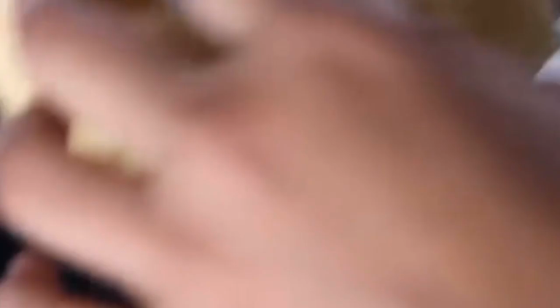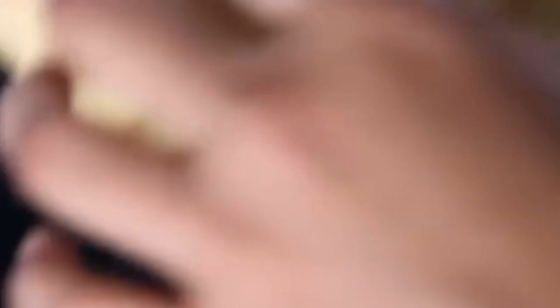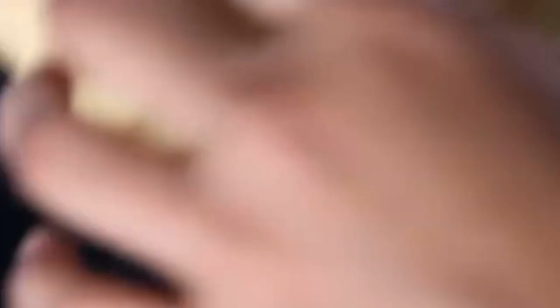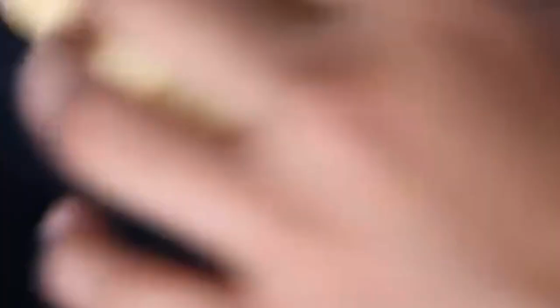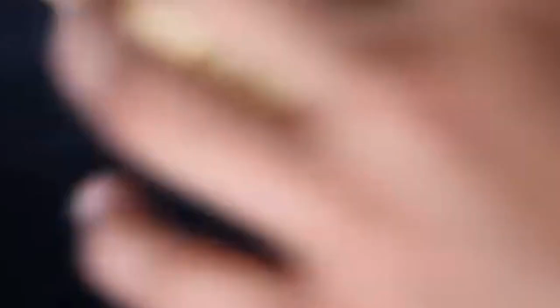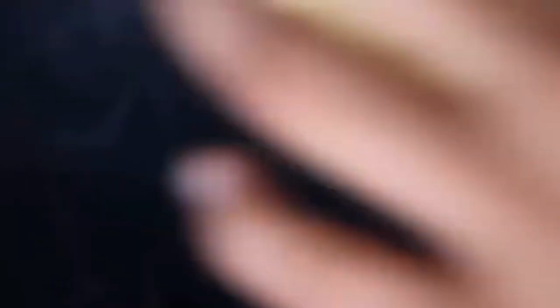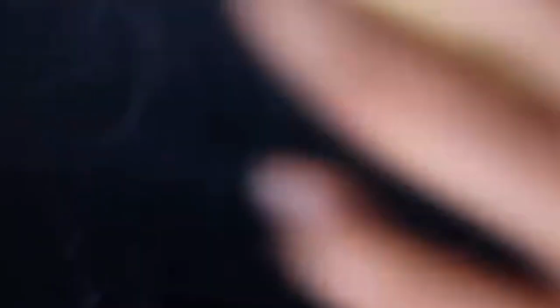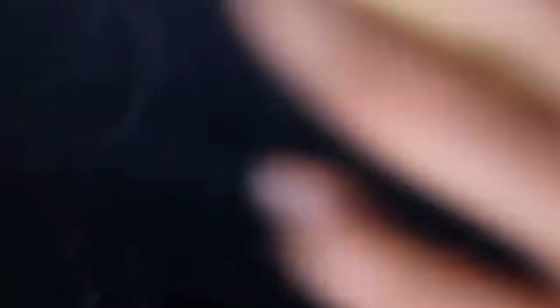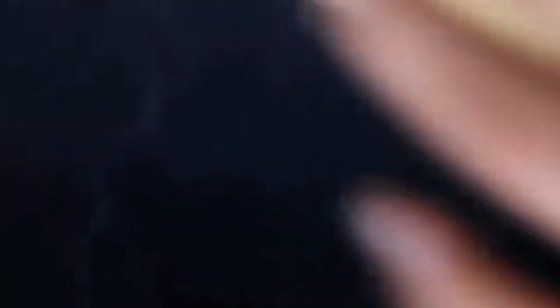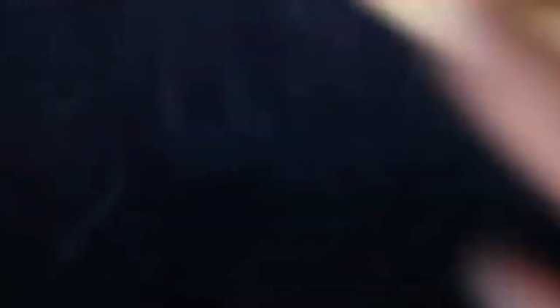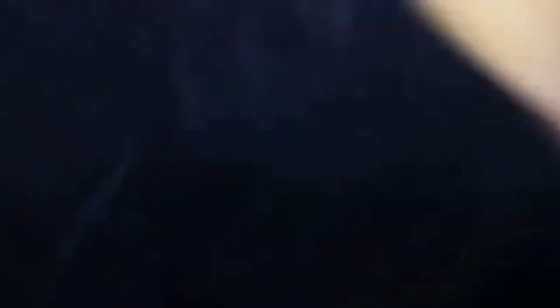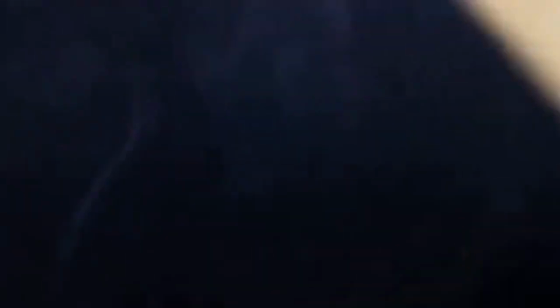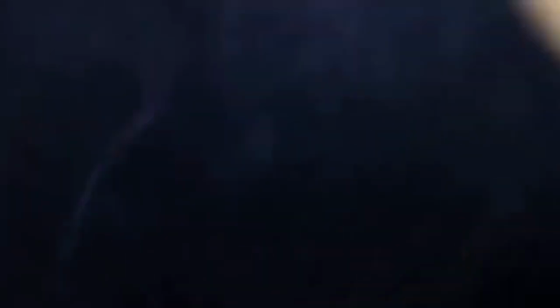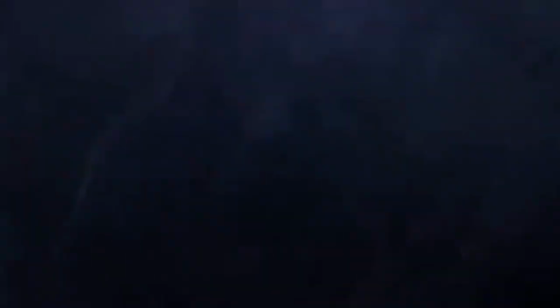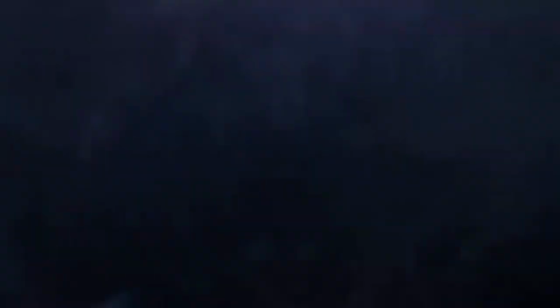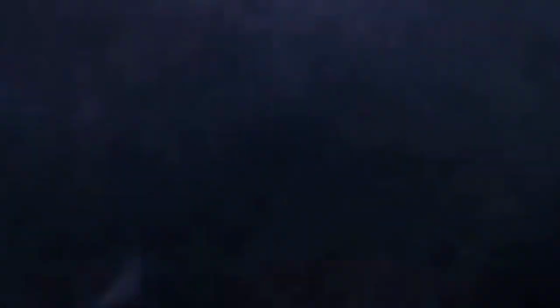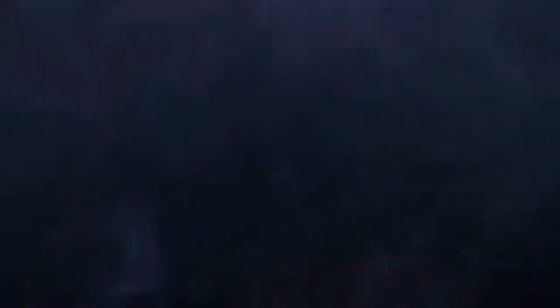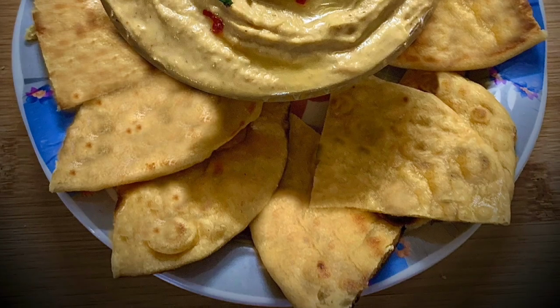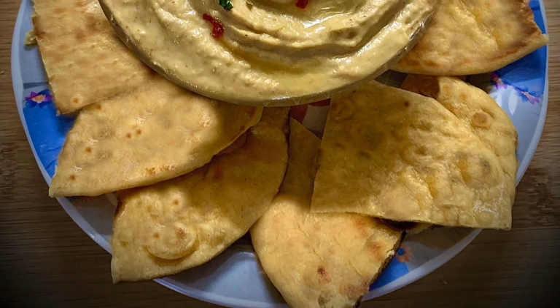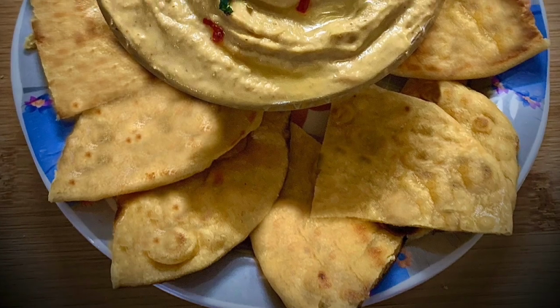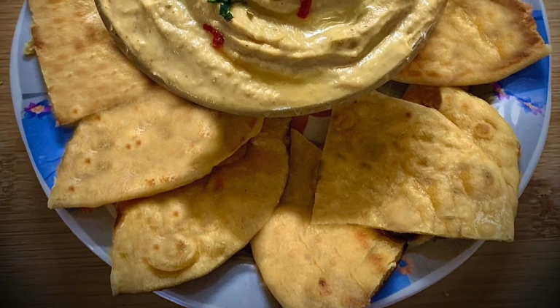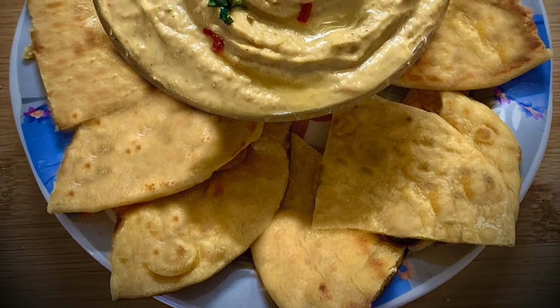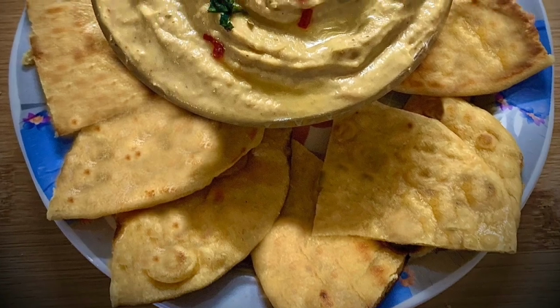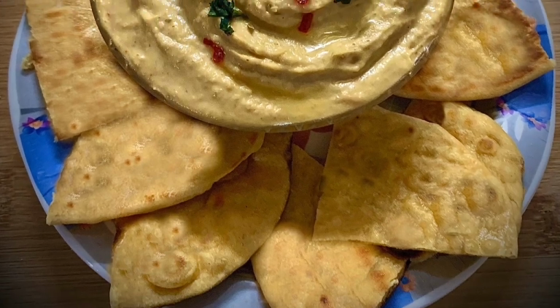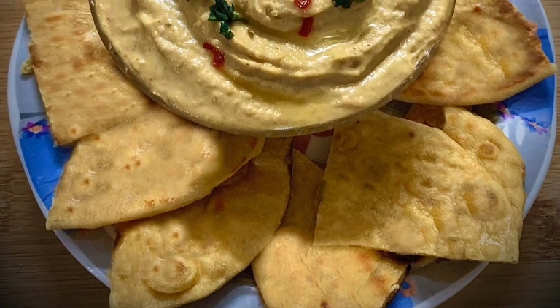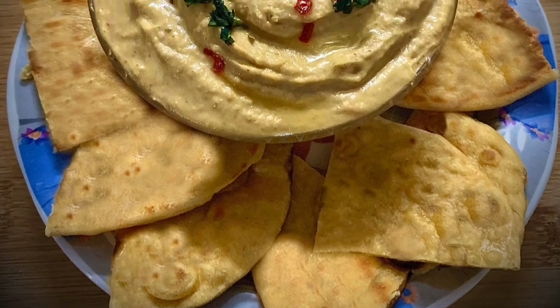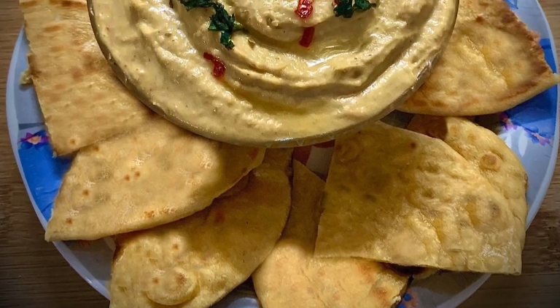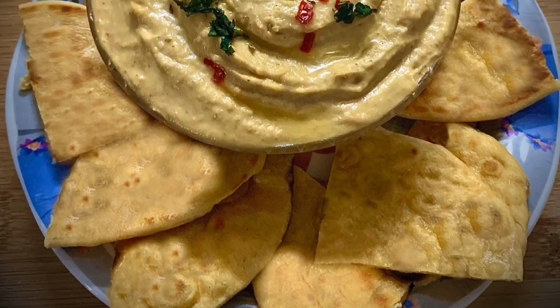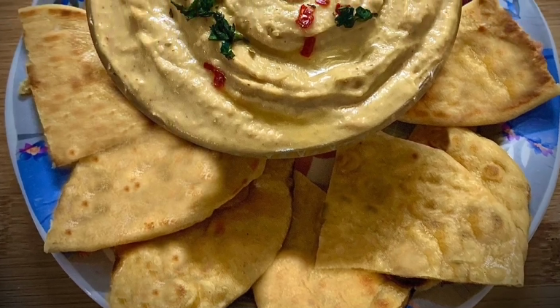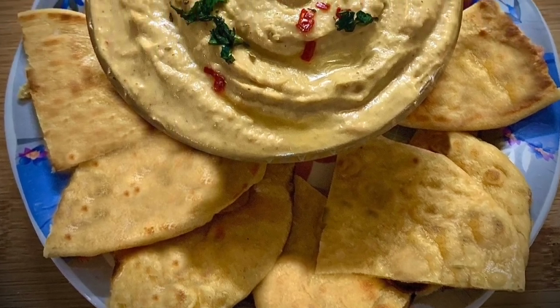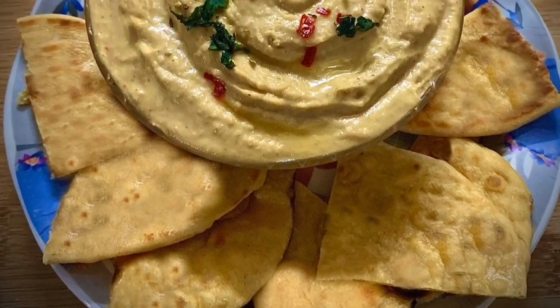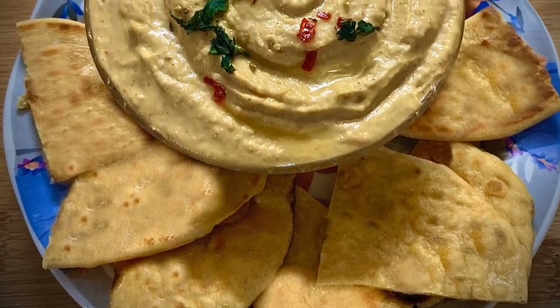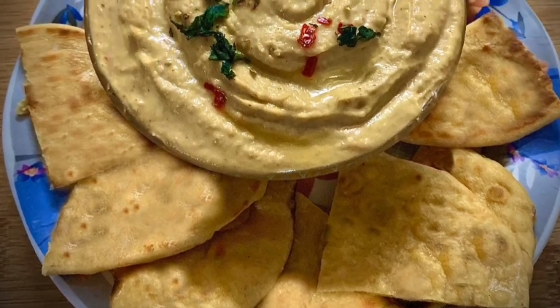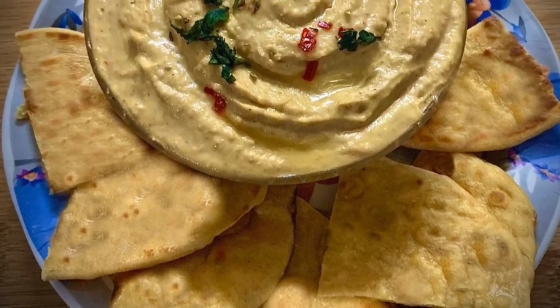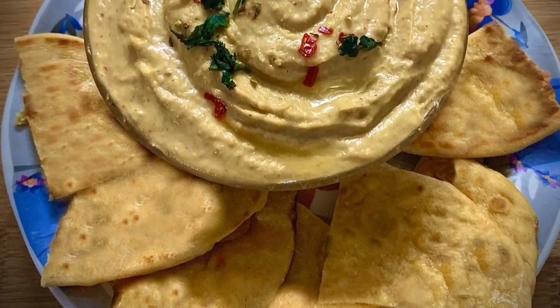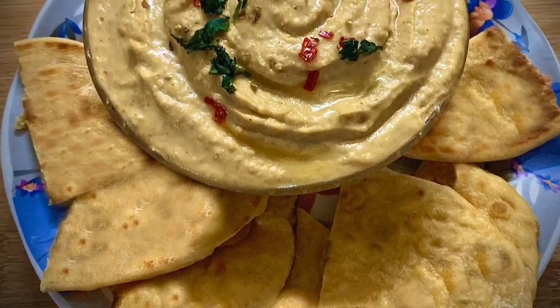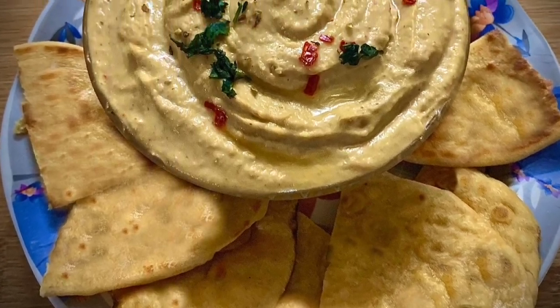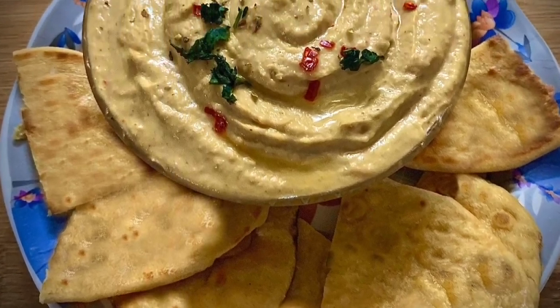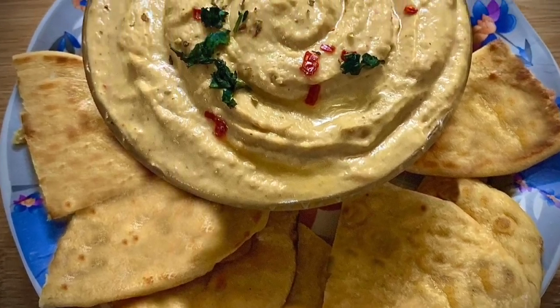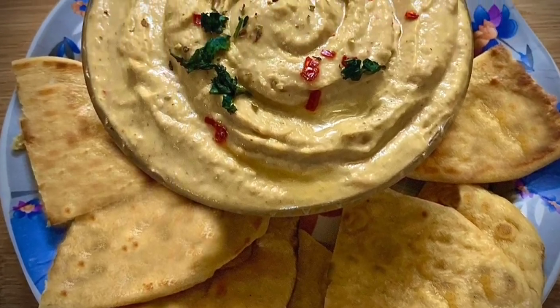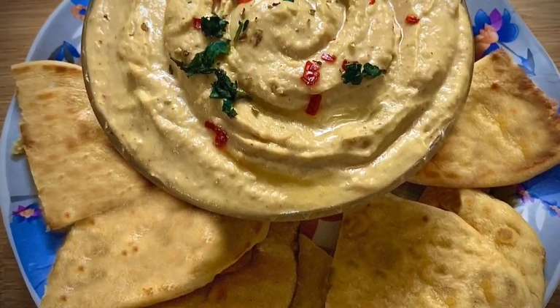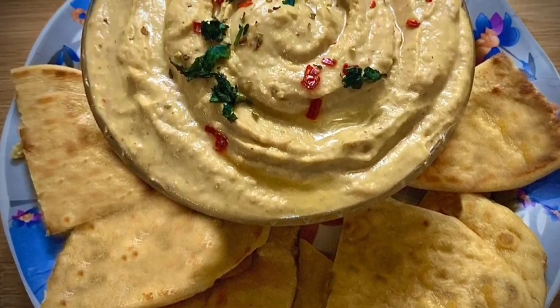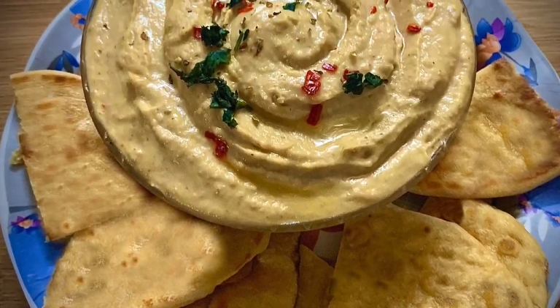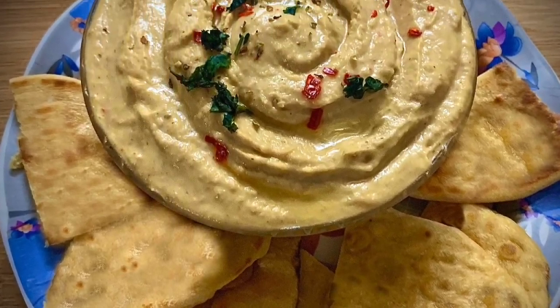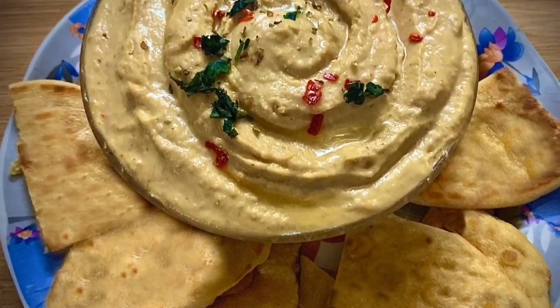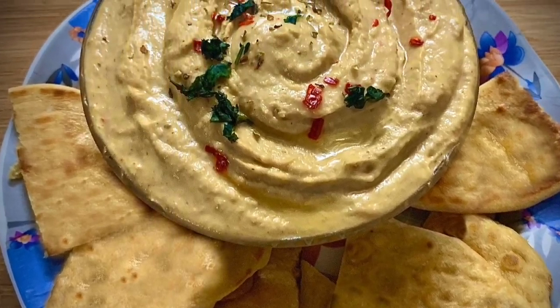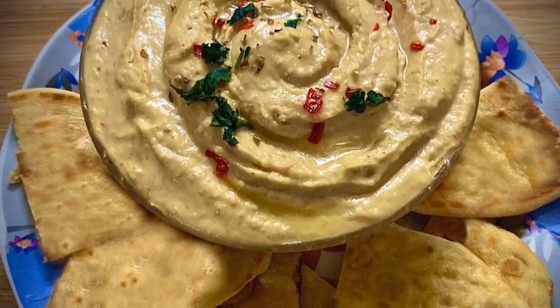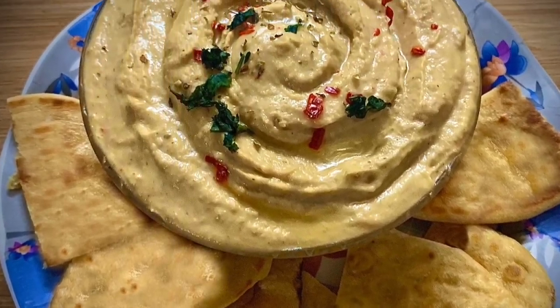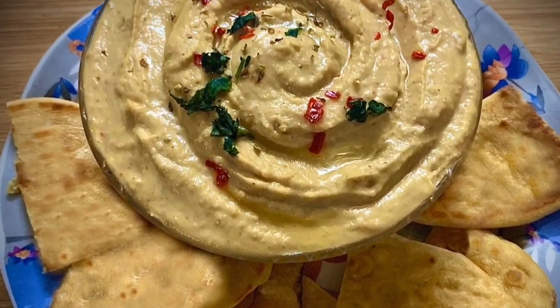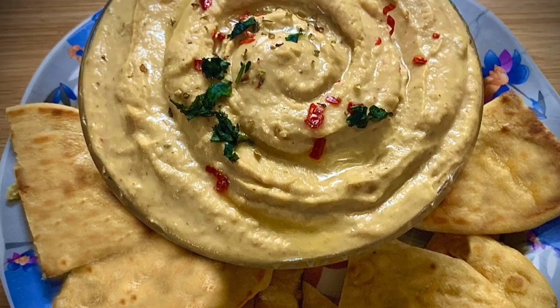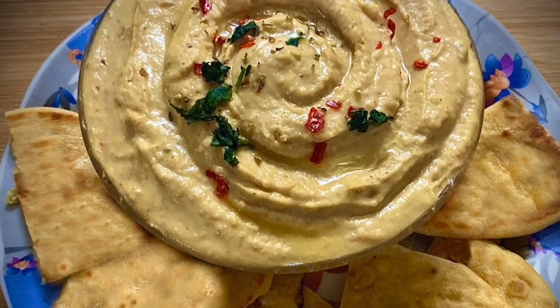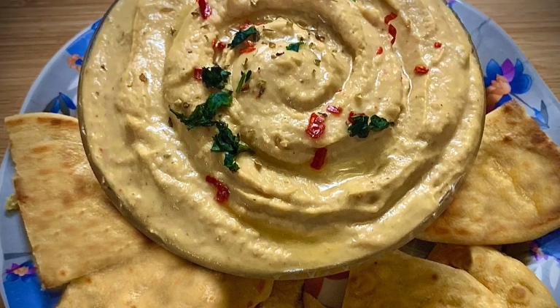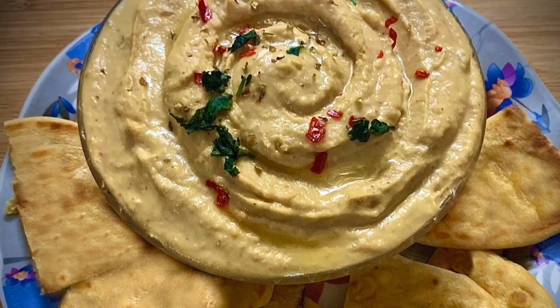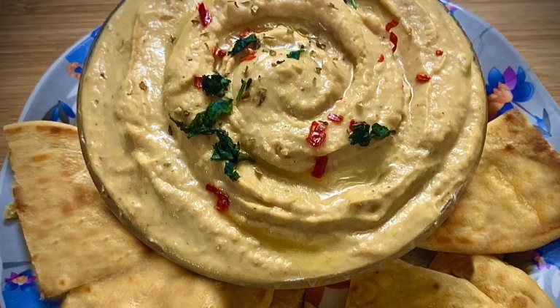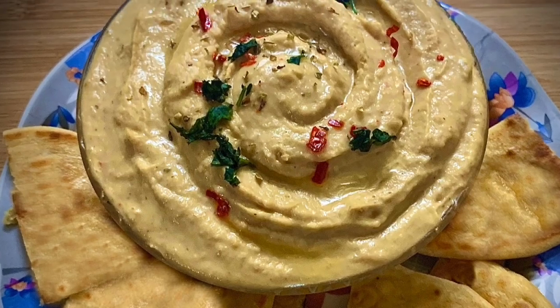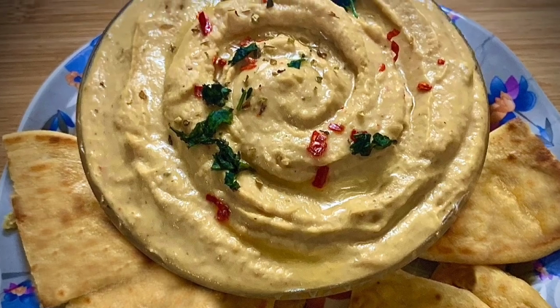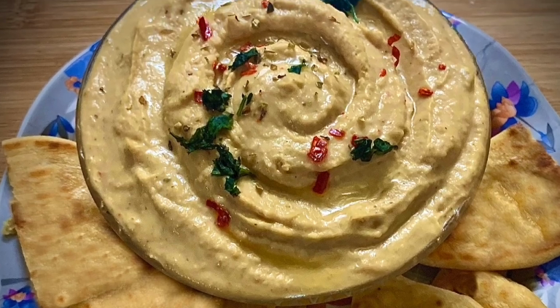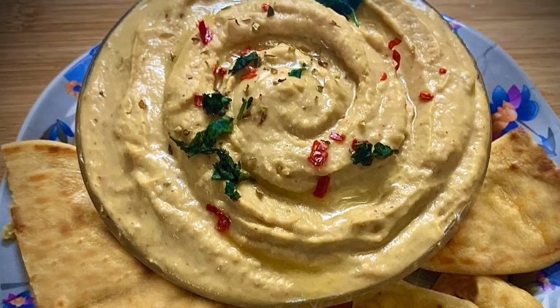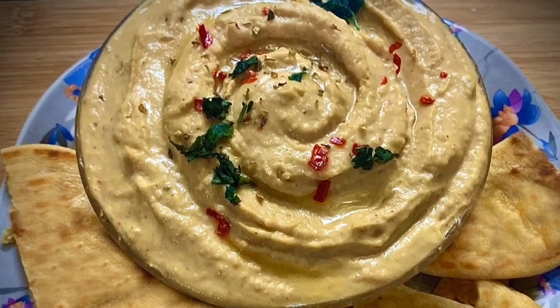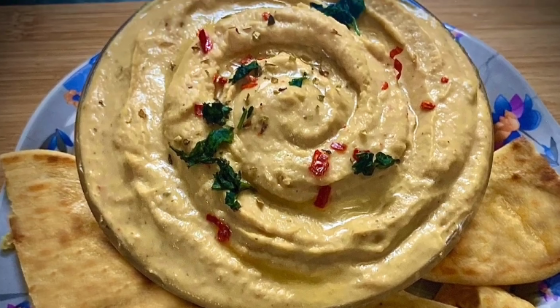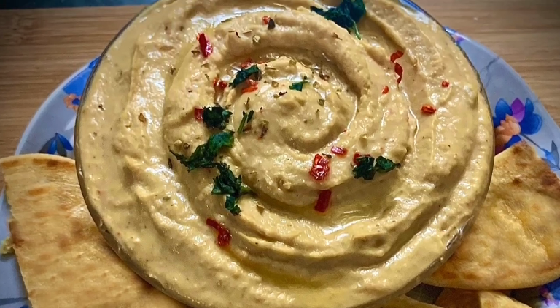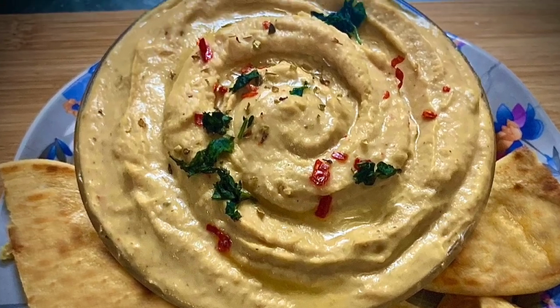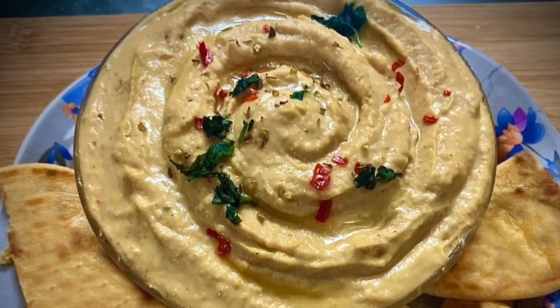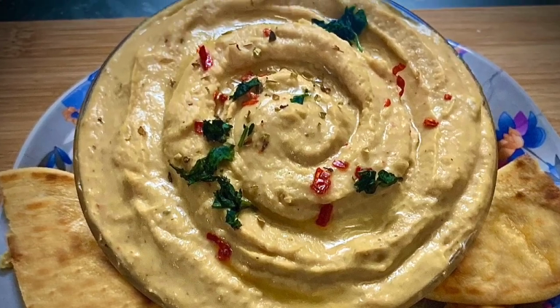You can also make this recipe and try it at home — do let us know how you liked it. Keep liking and keep subscribing!